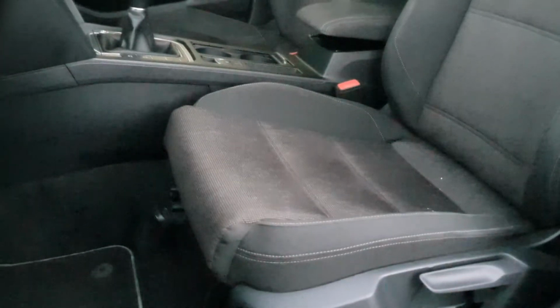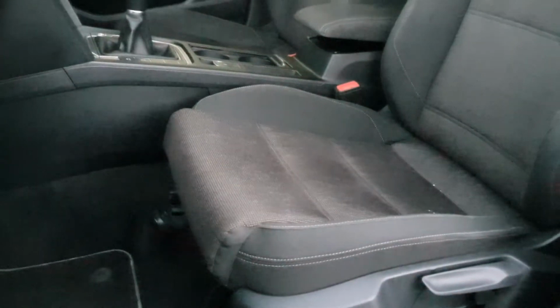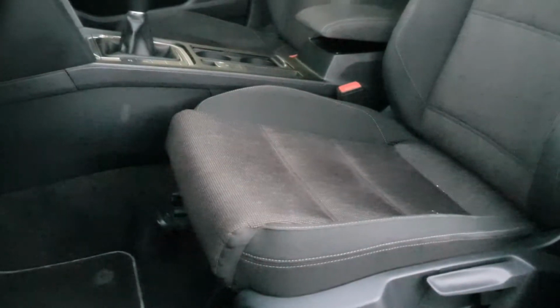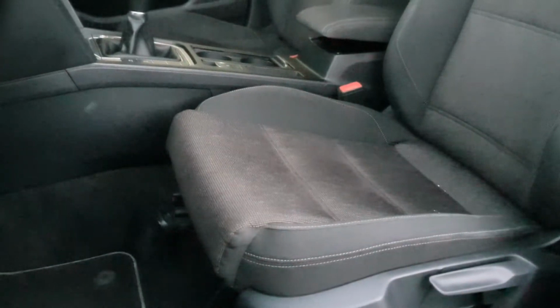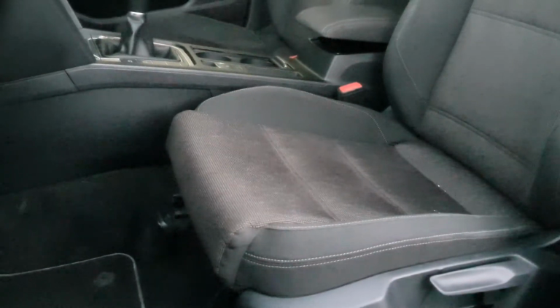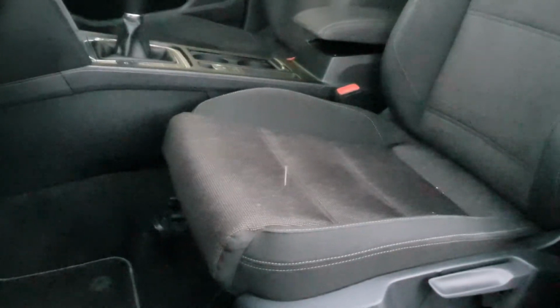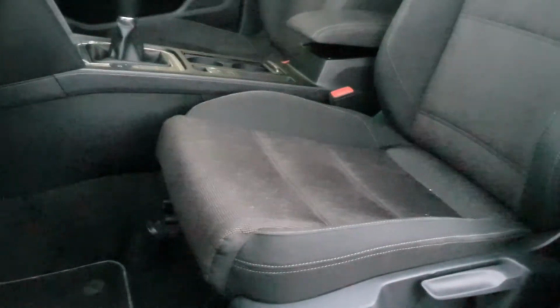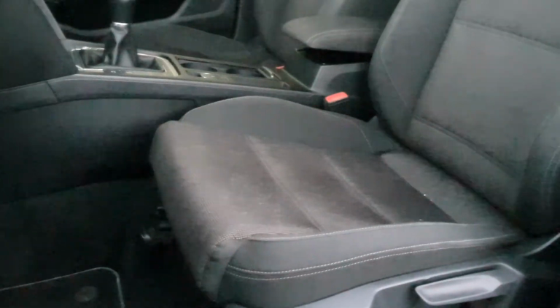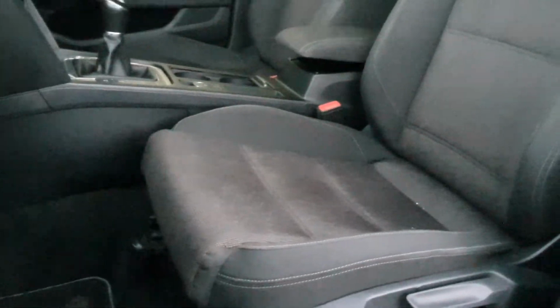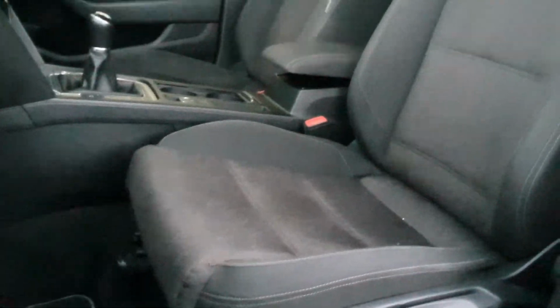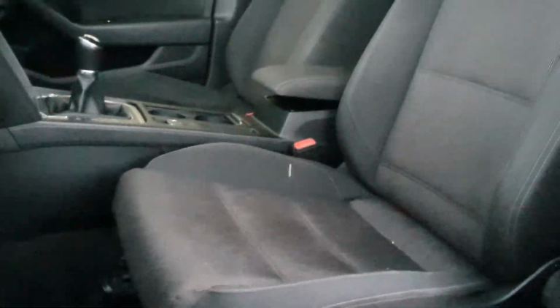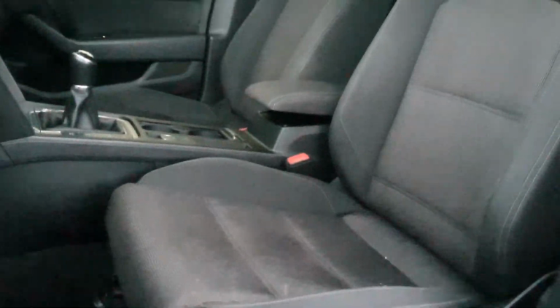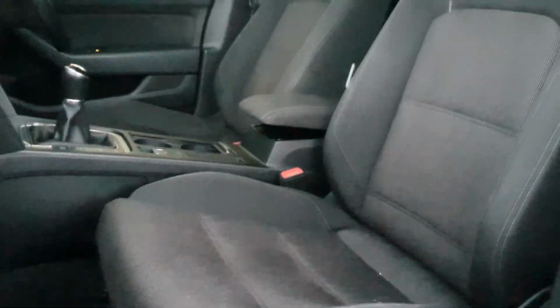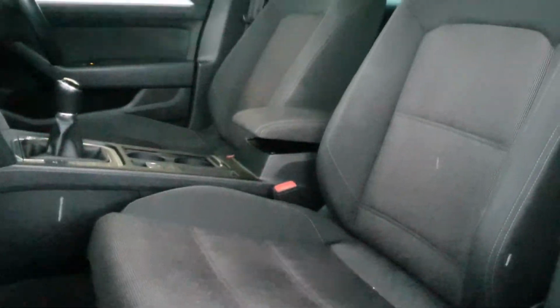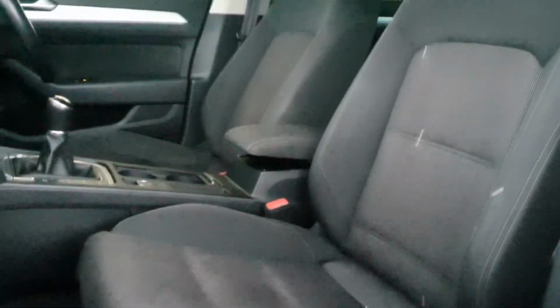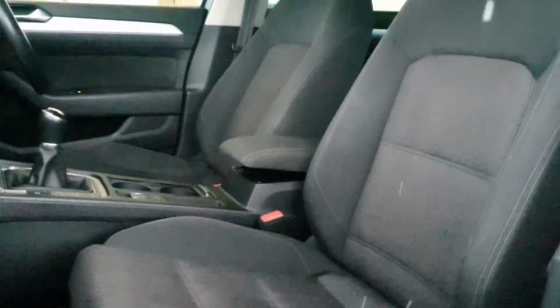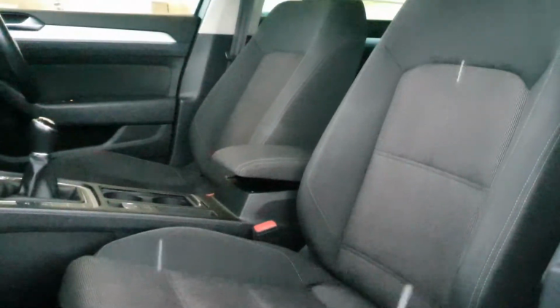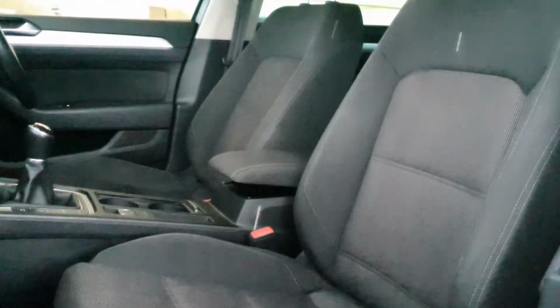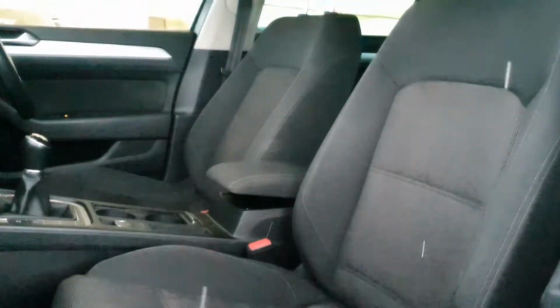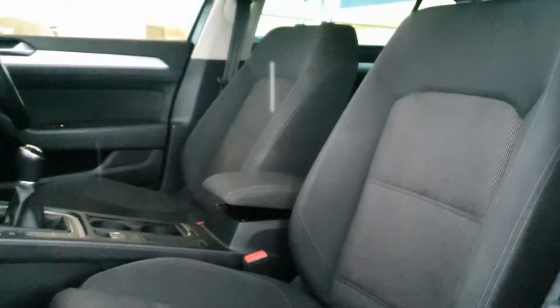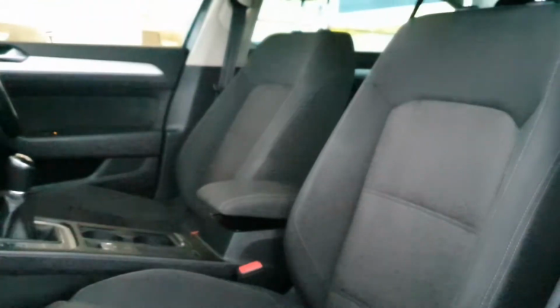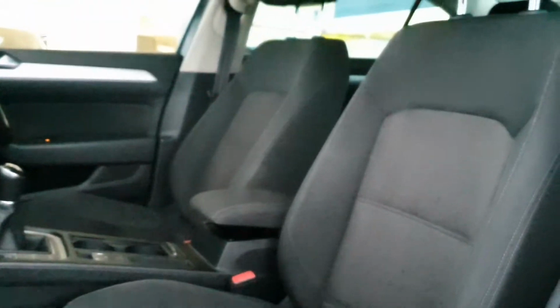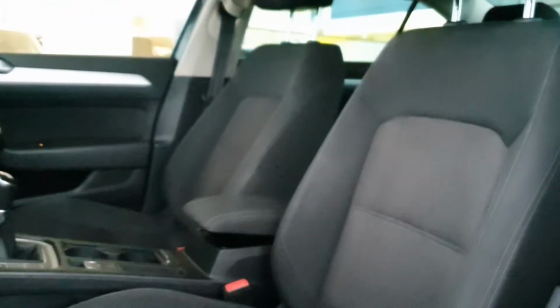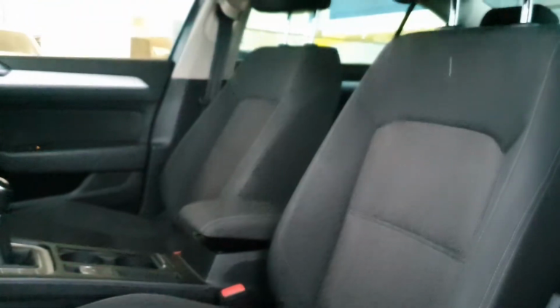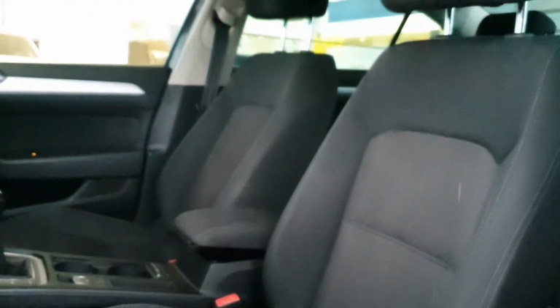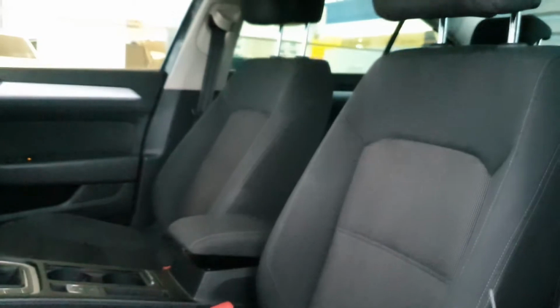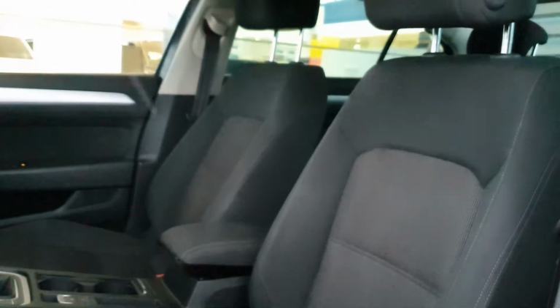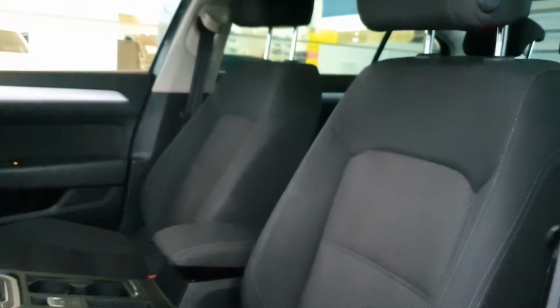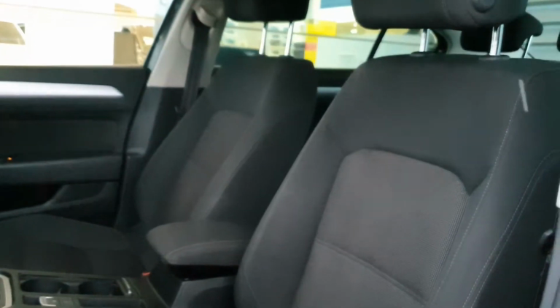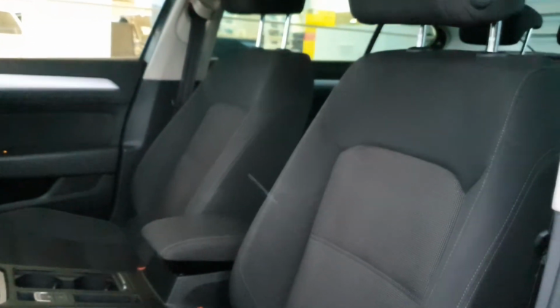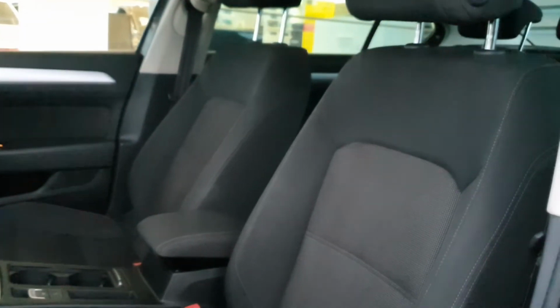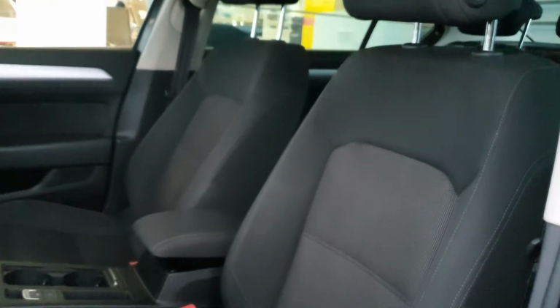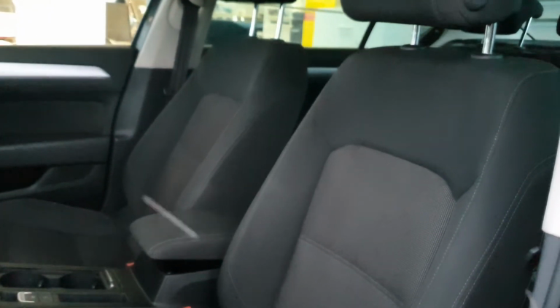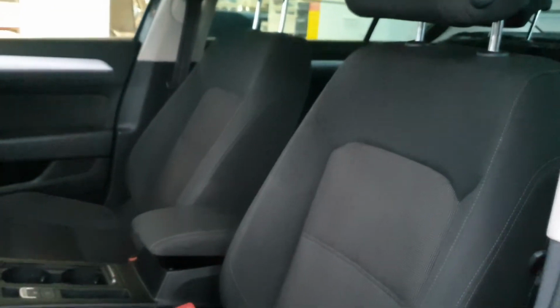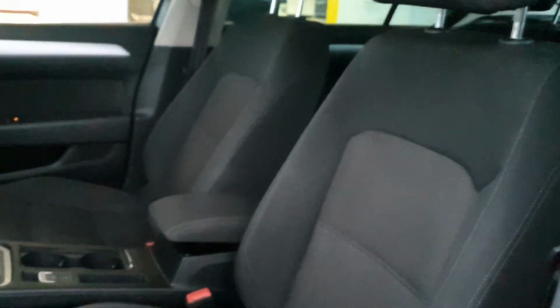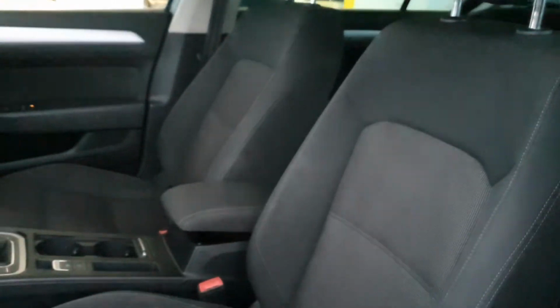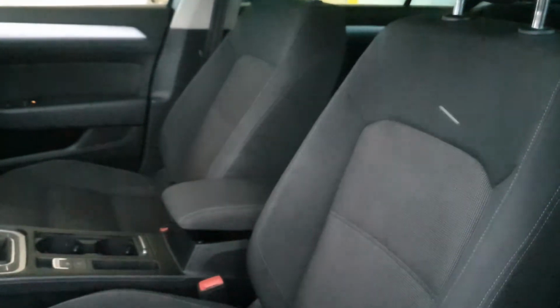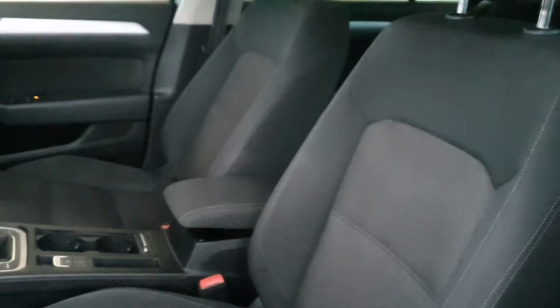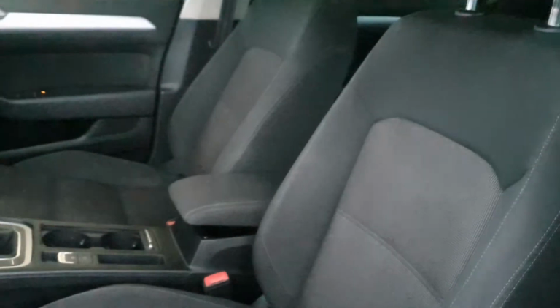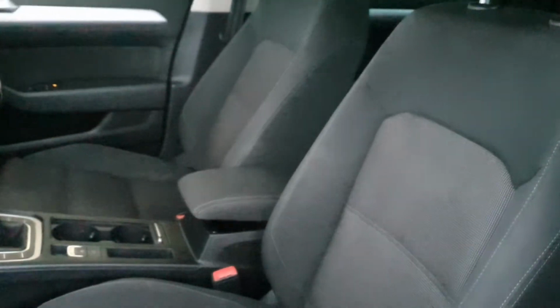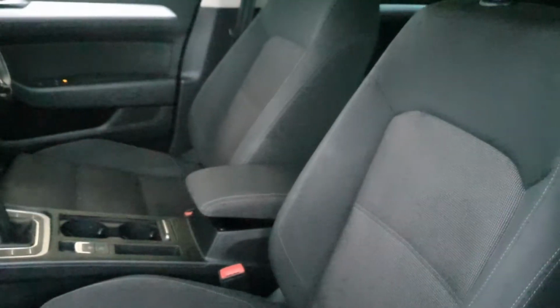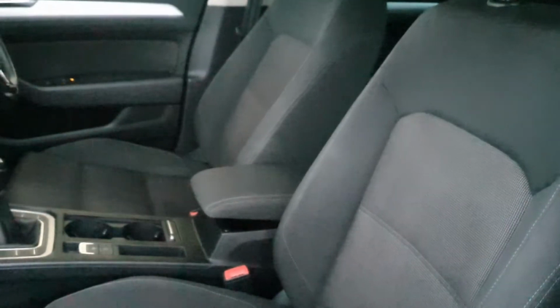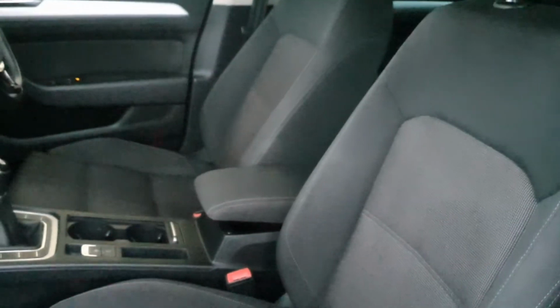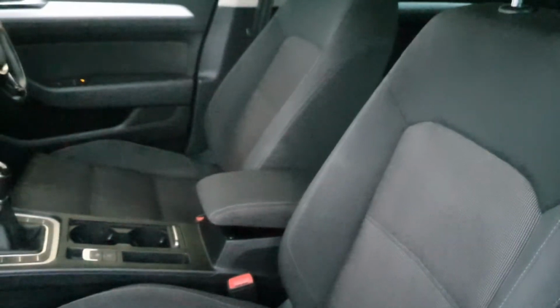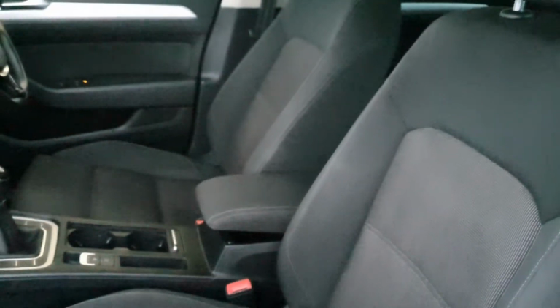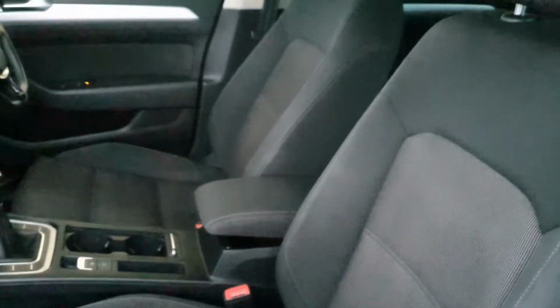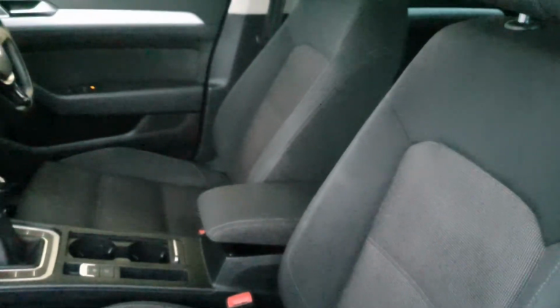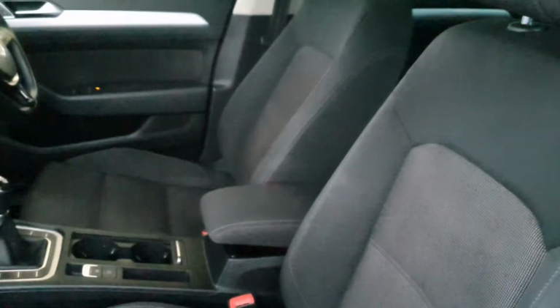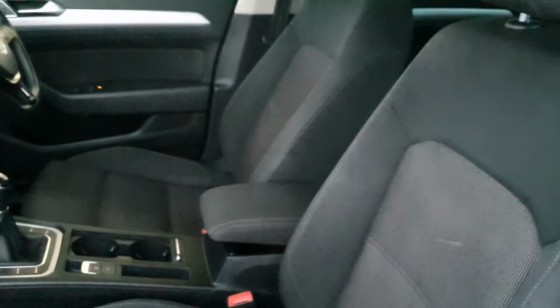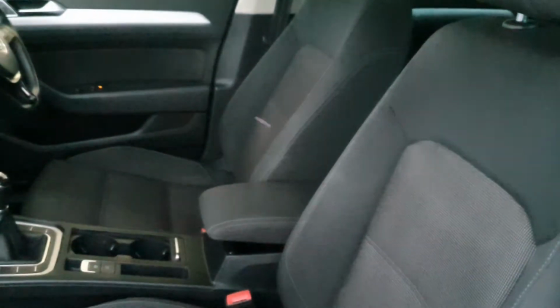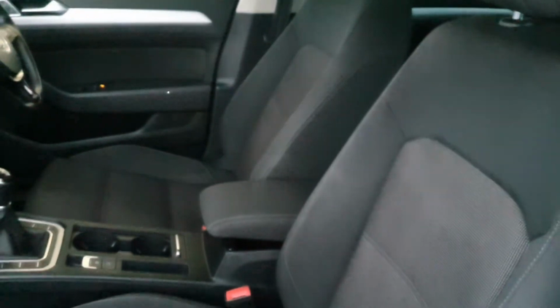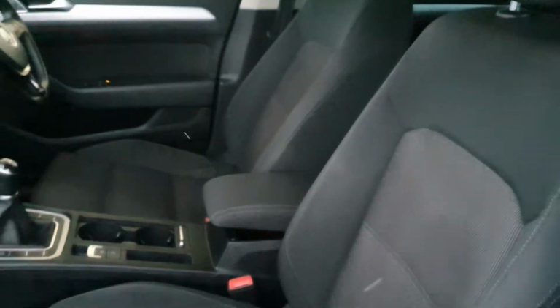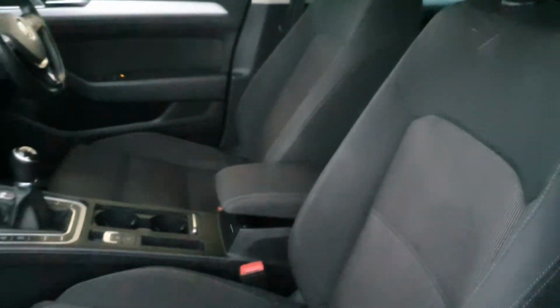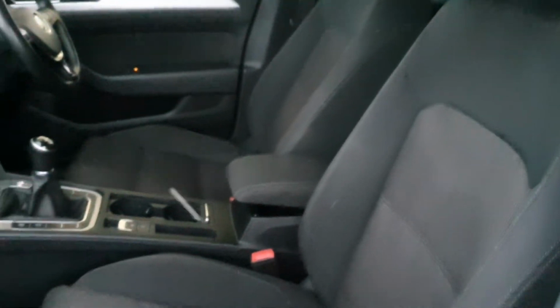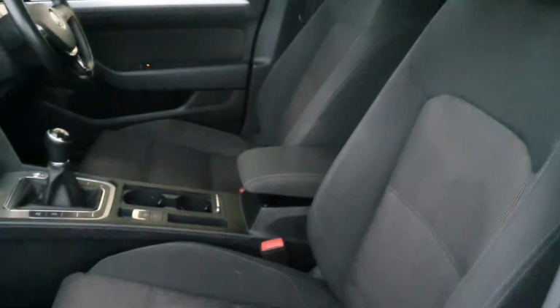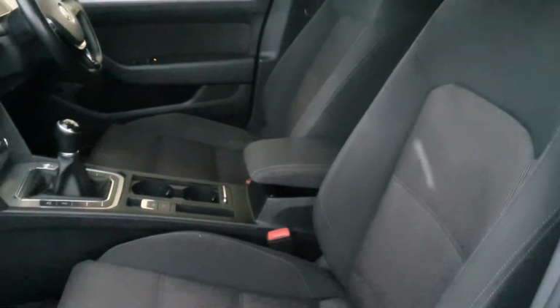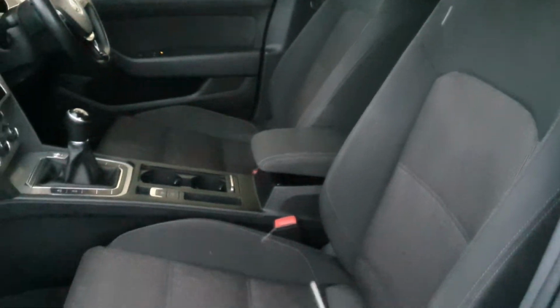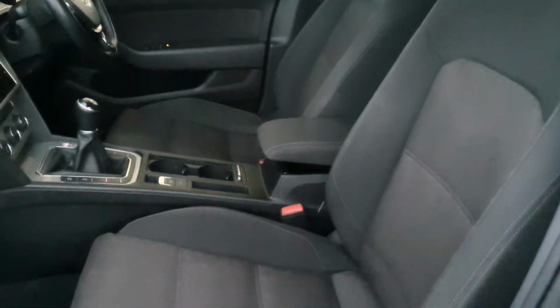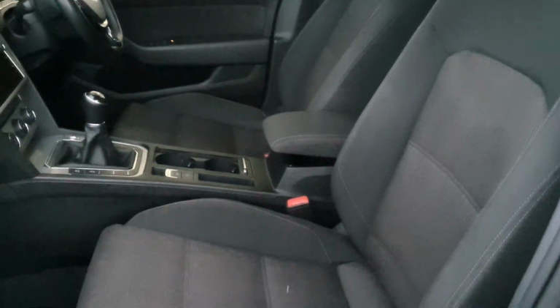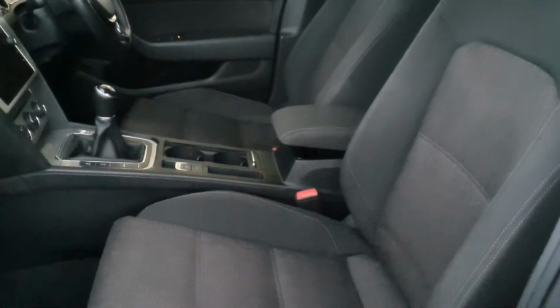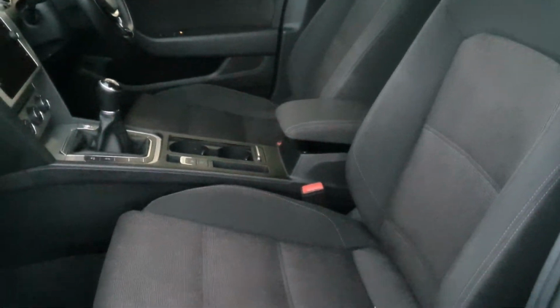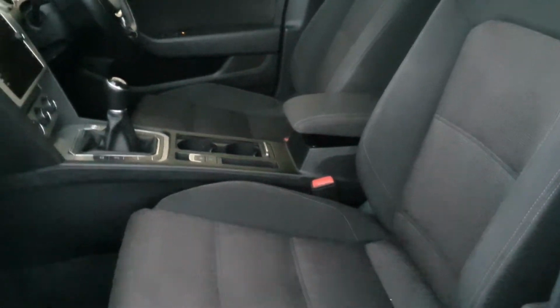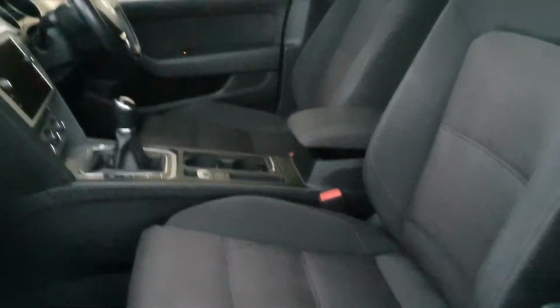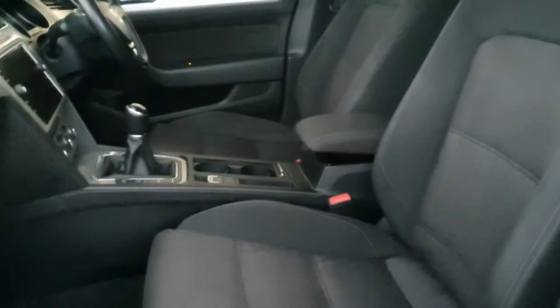Now guys, I'll just show you the seats a little bit better as well. They are fully cloth semi-bucket seats — they are very comfortable and very nice to sit in.